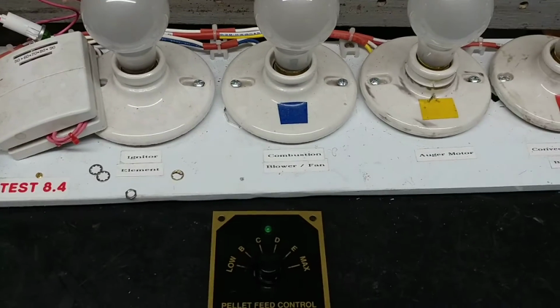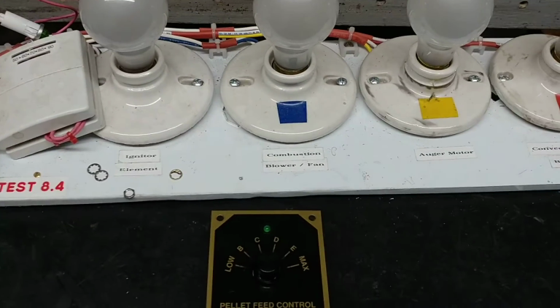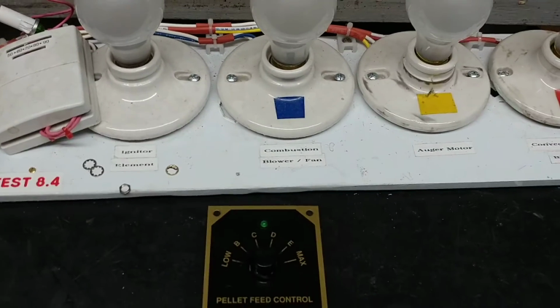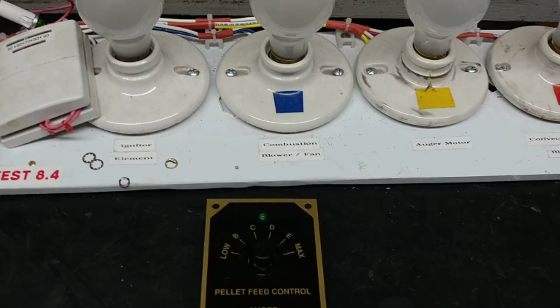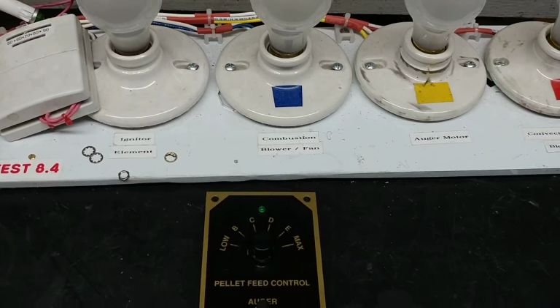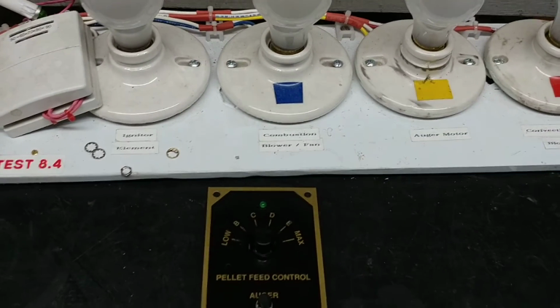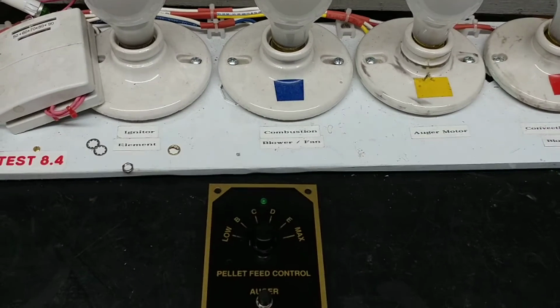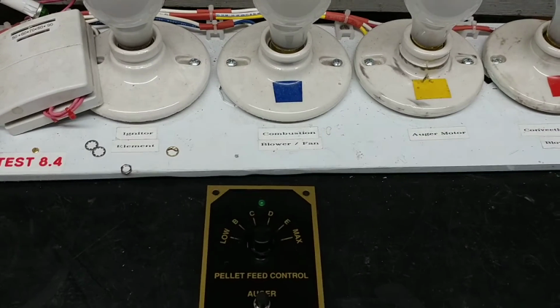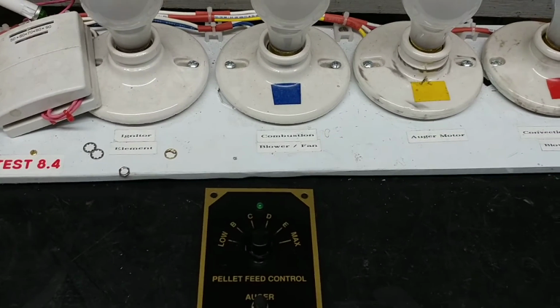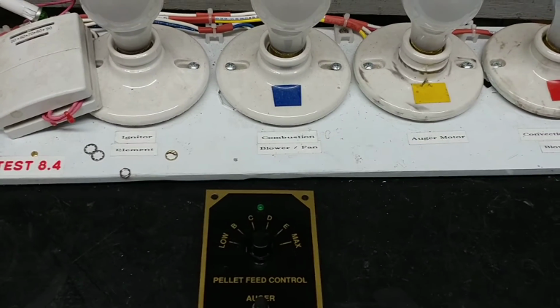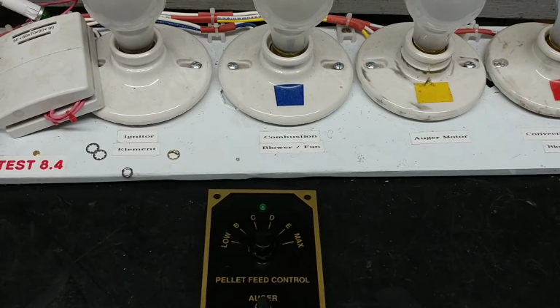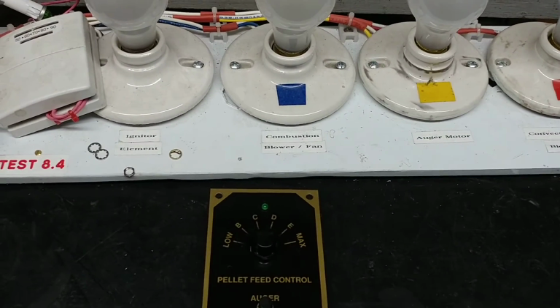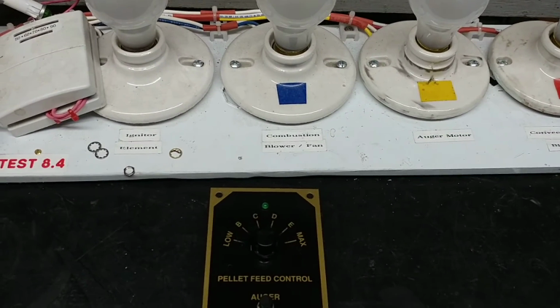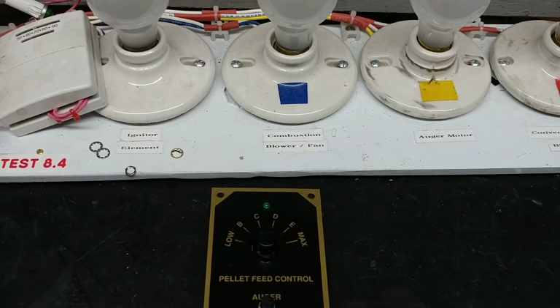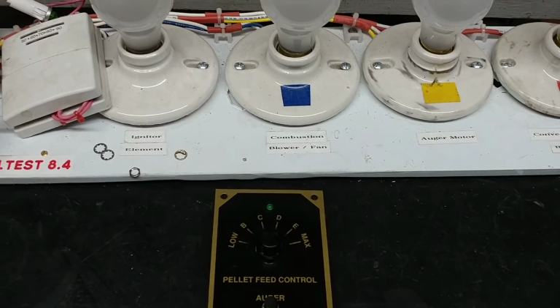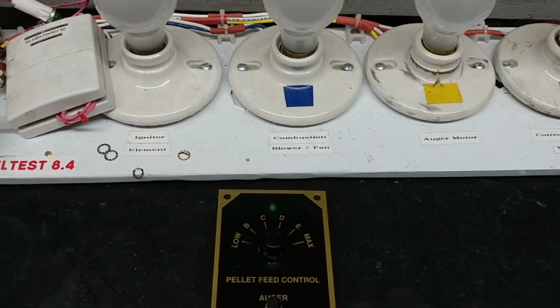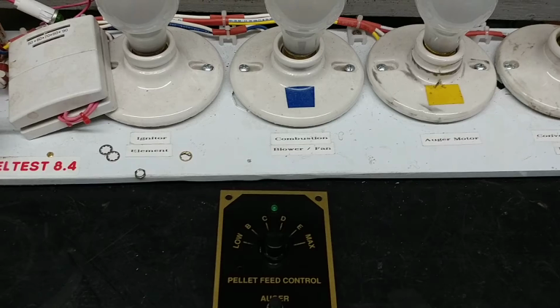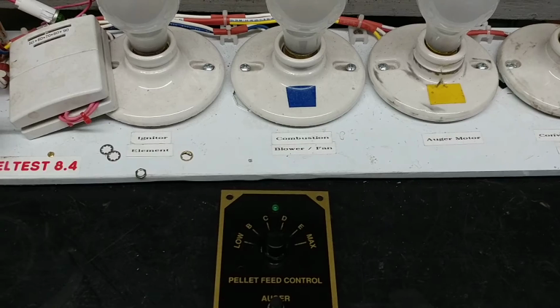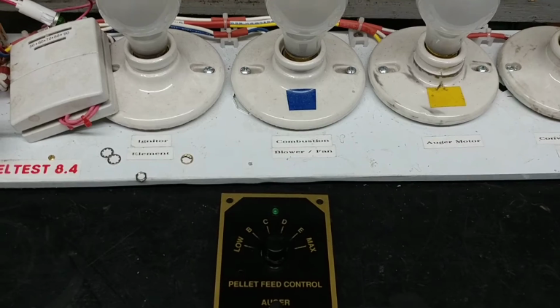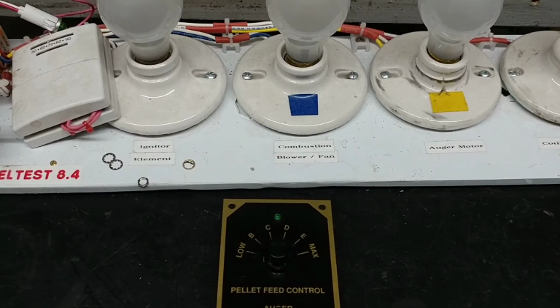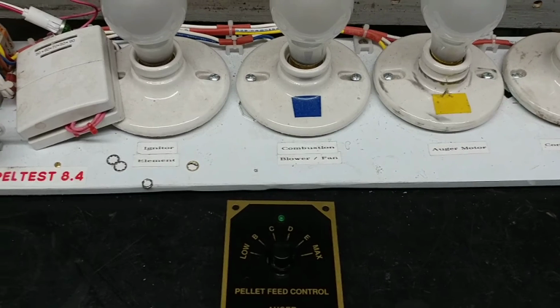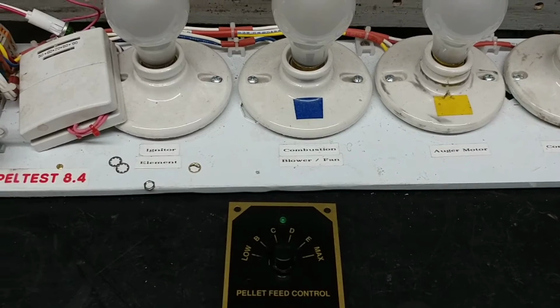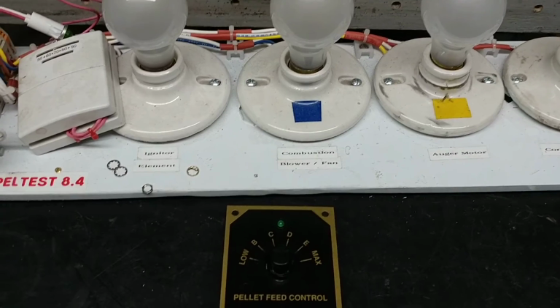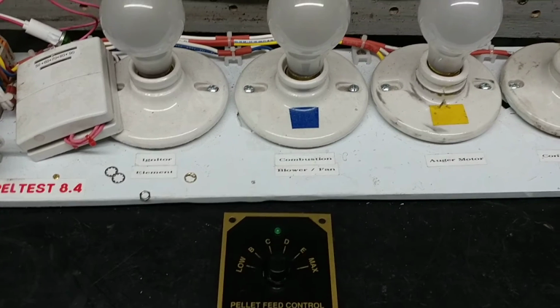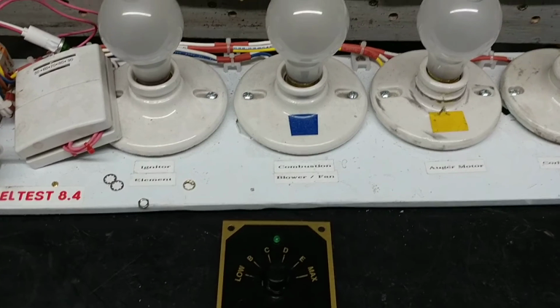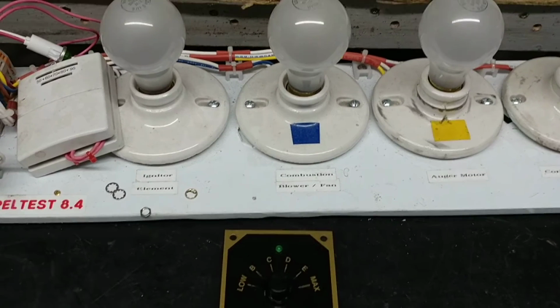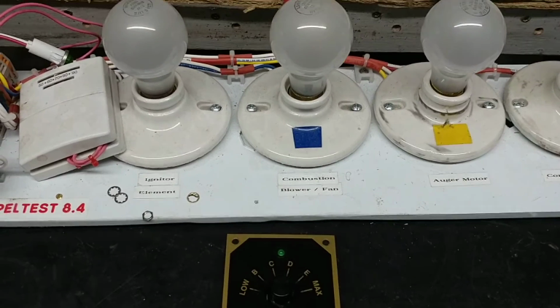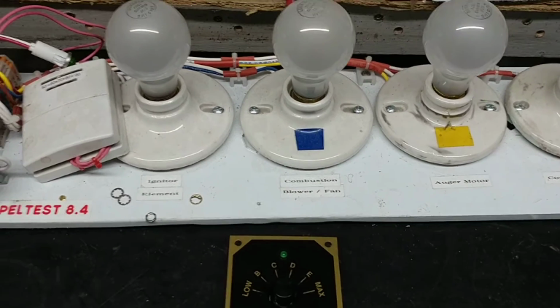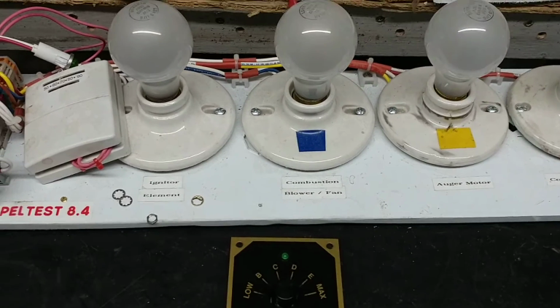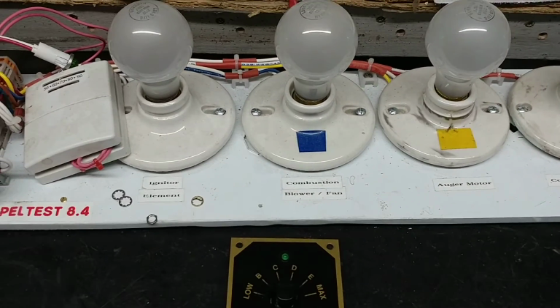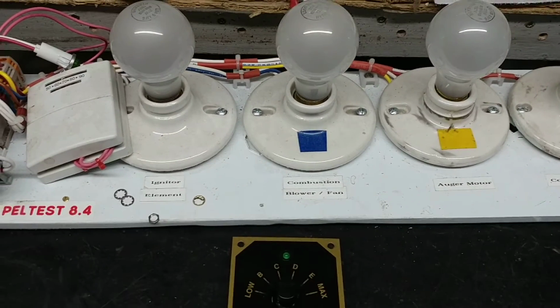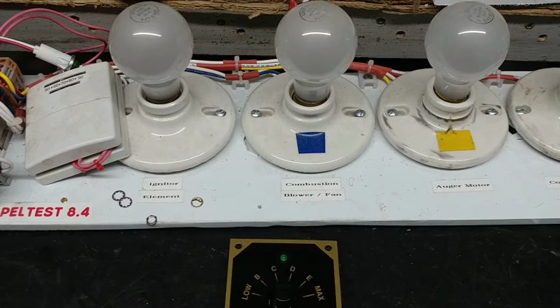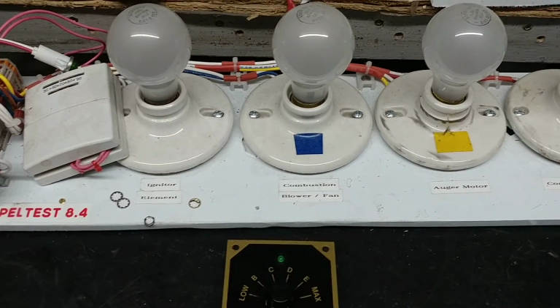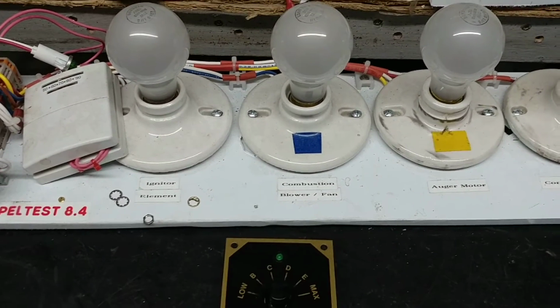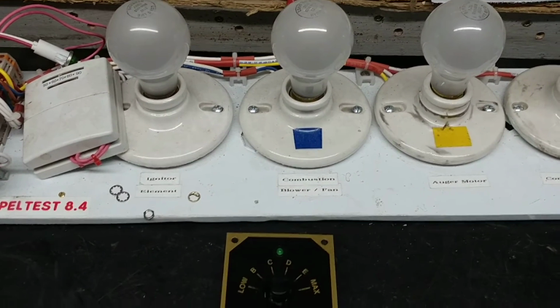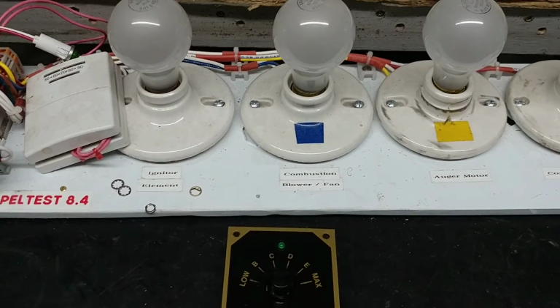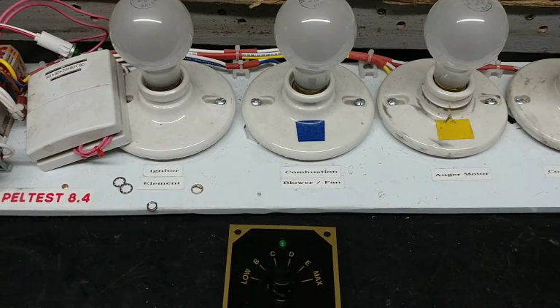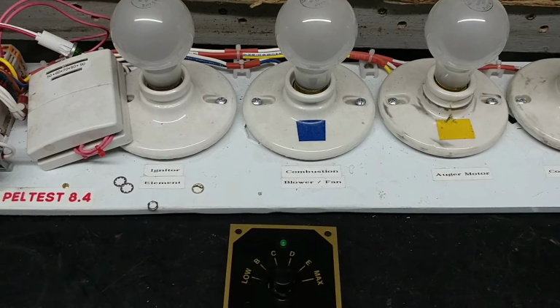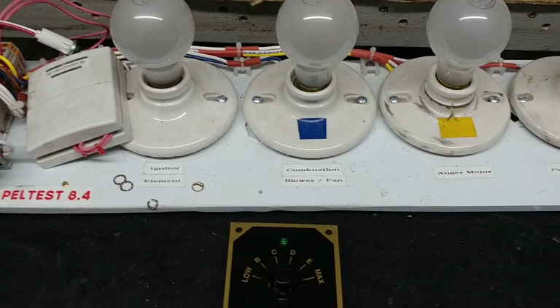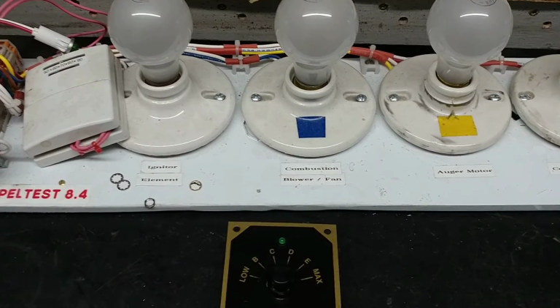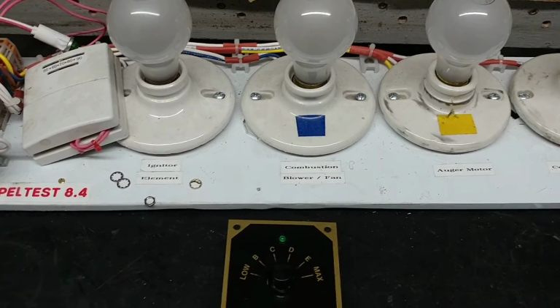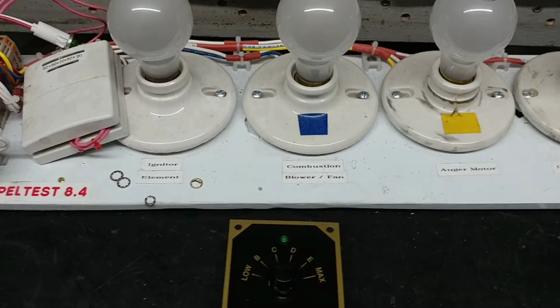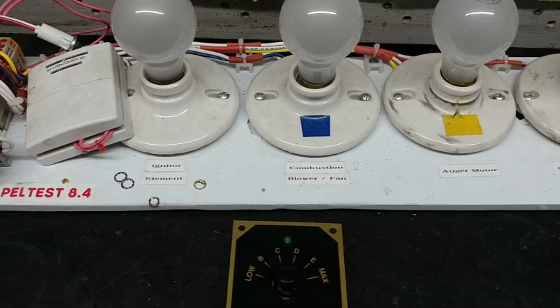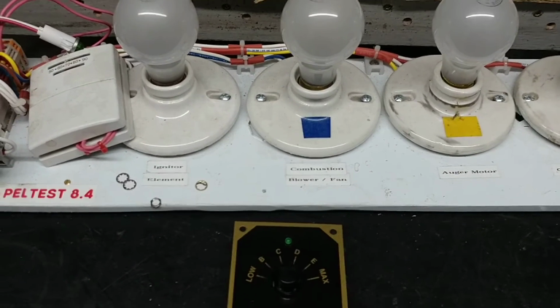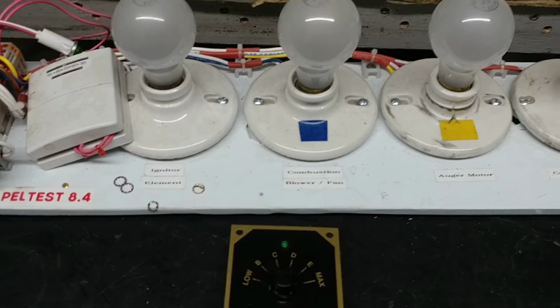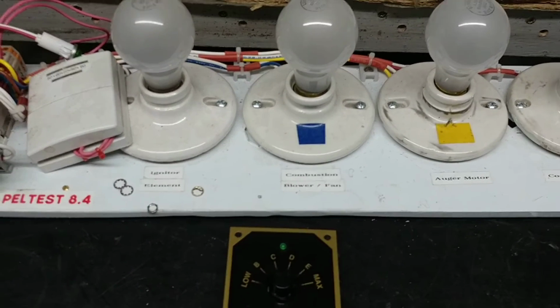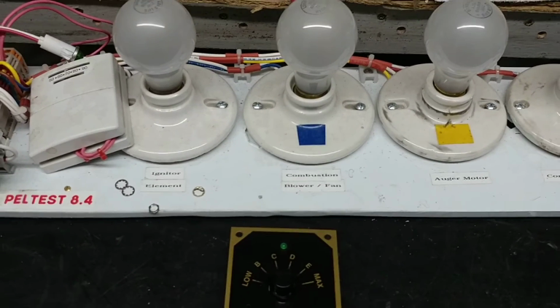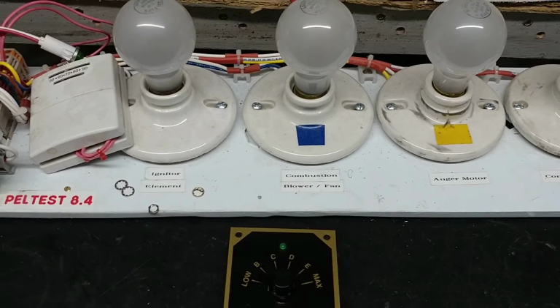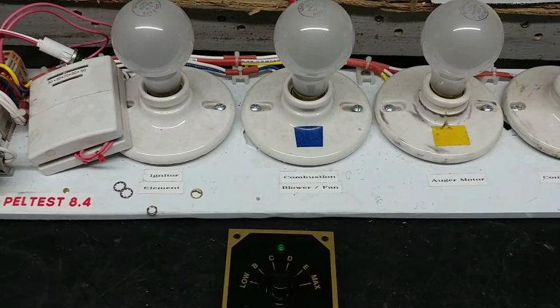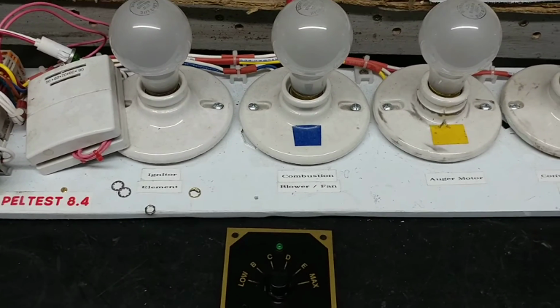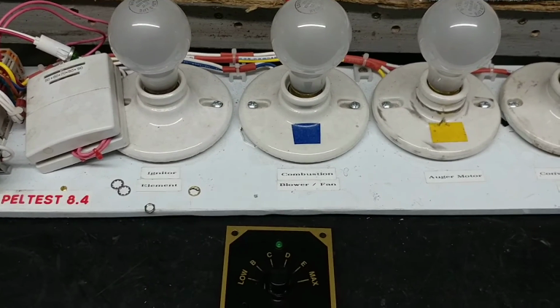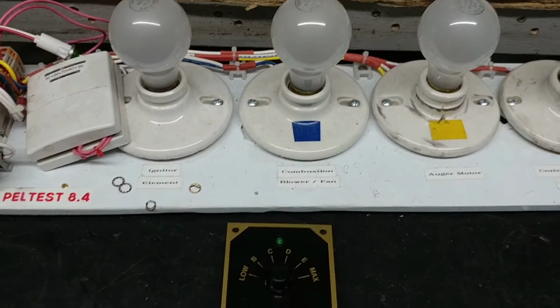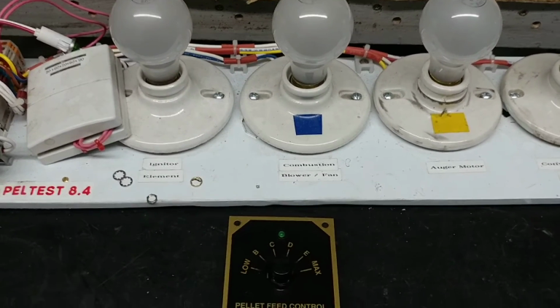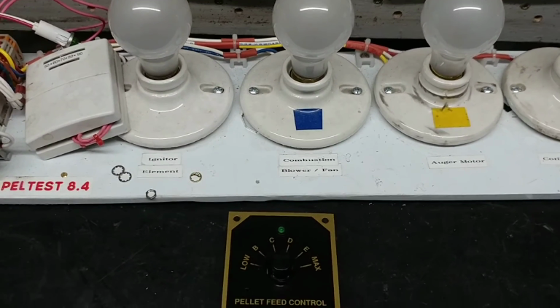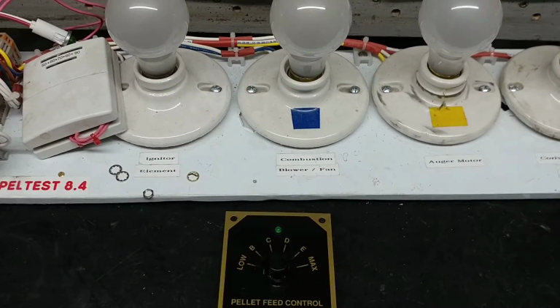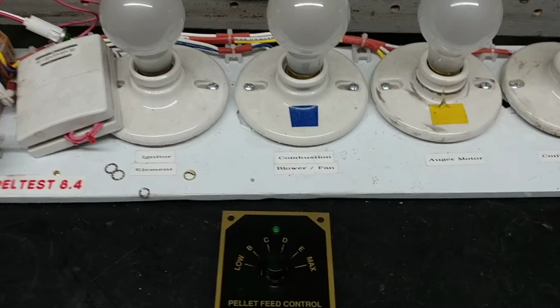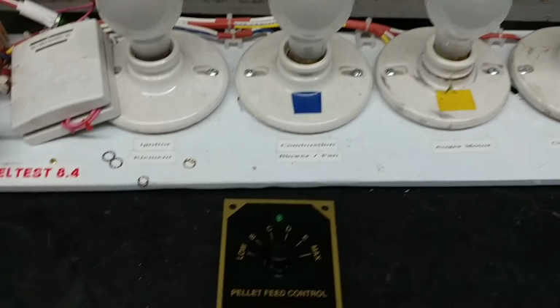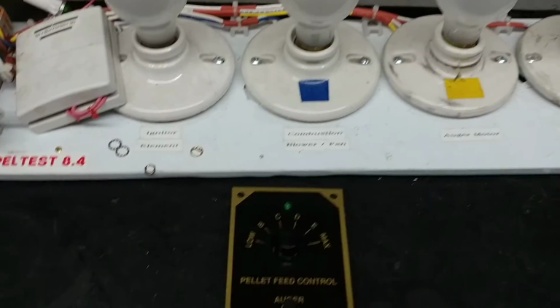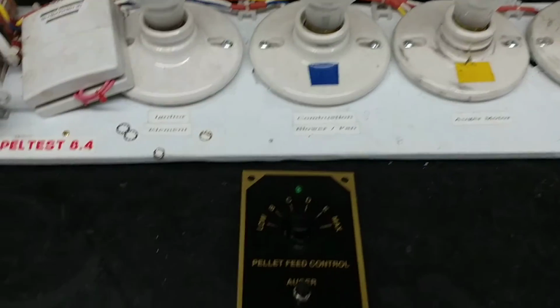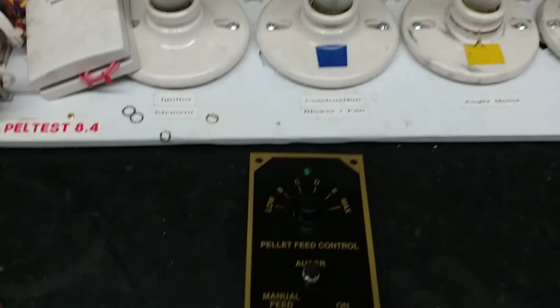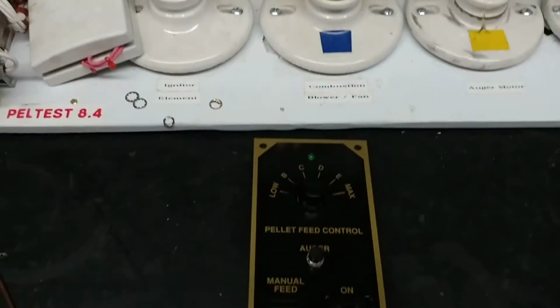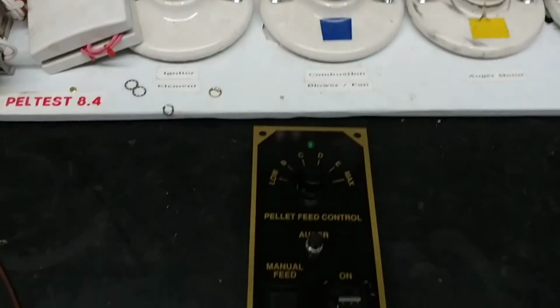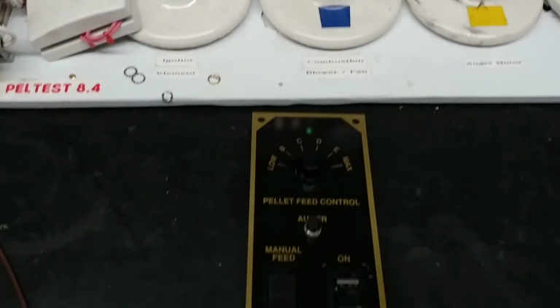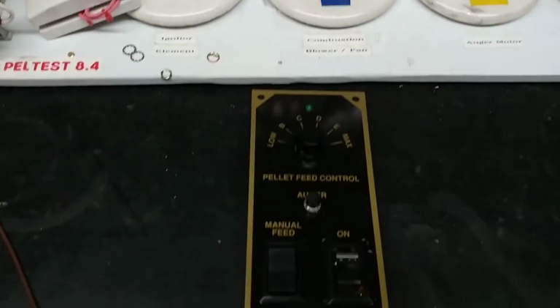One thing, though, is the combustion fan does come on and it stays on pretty well the whole time, so there's no real controlling of it.